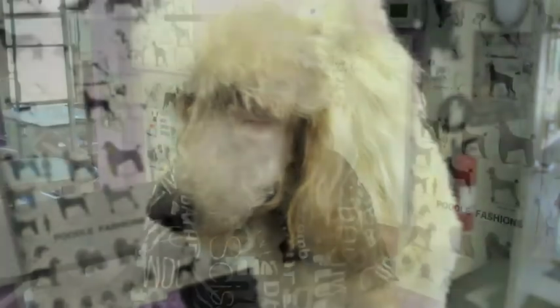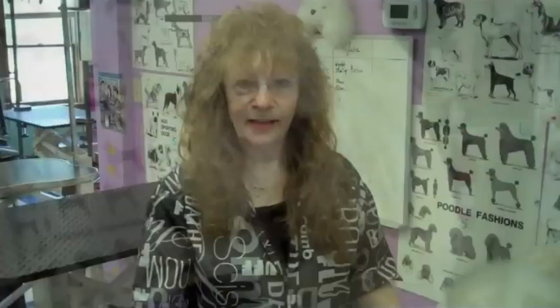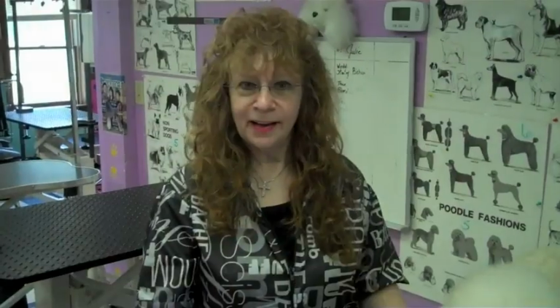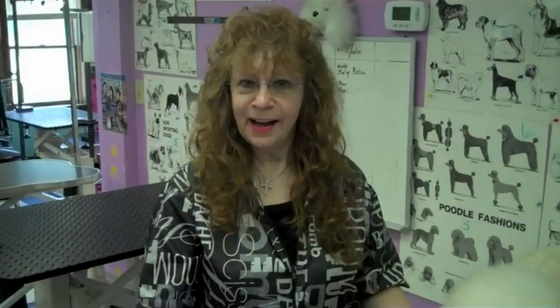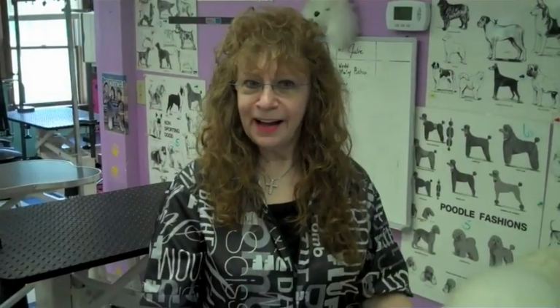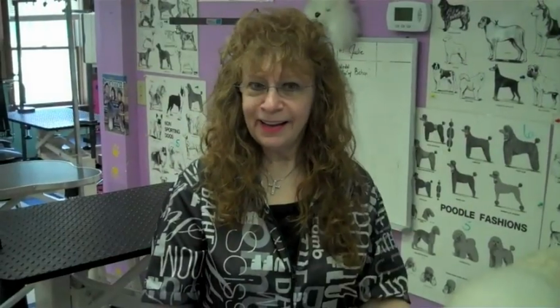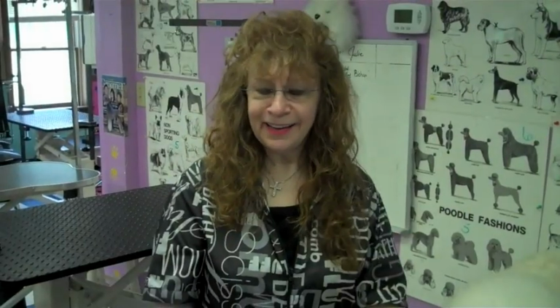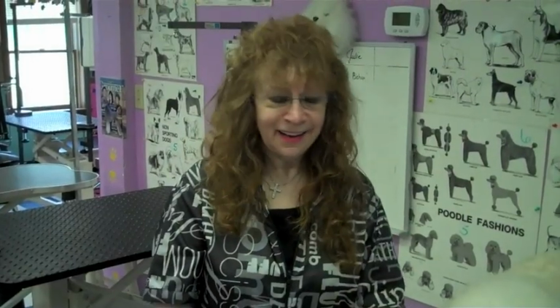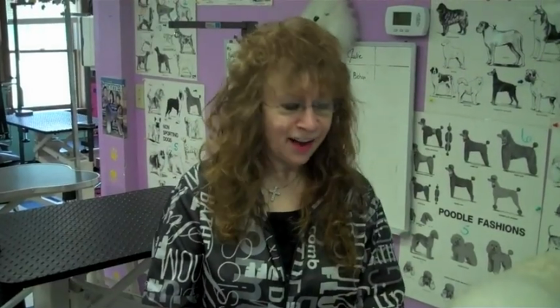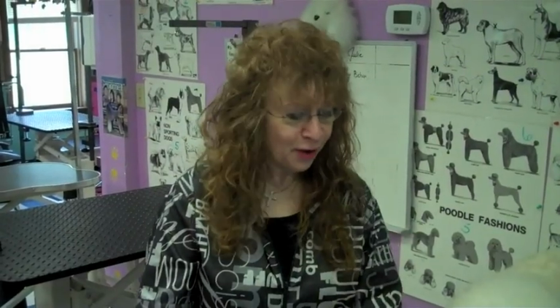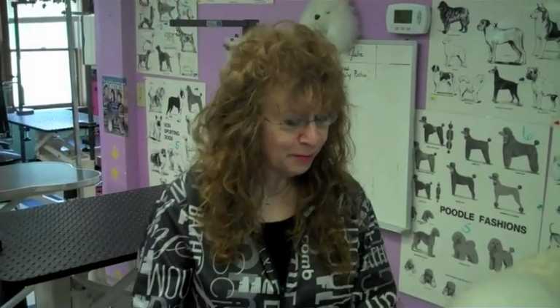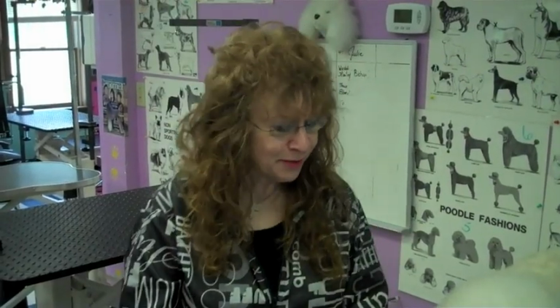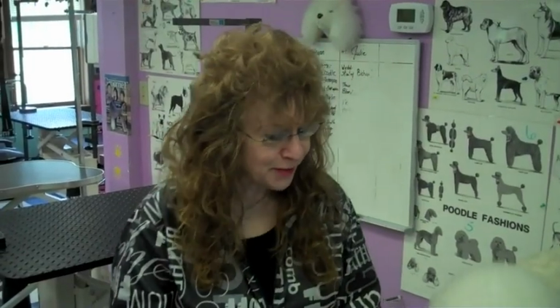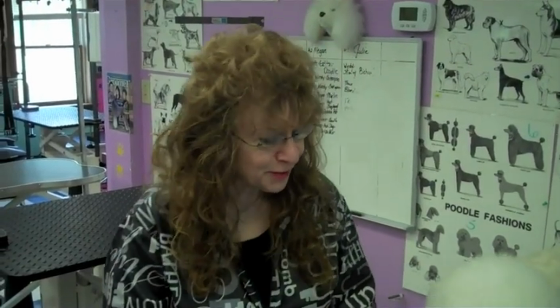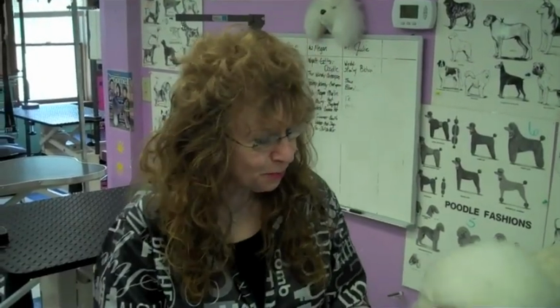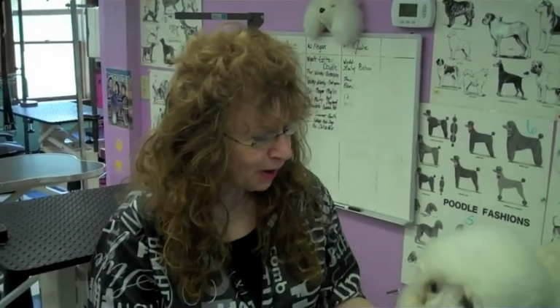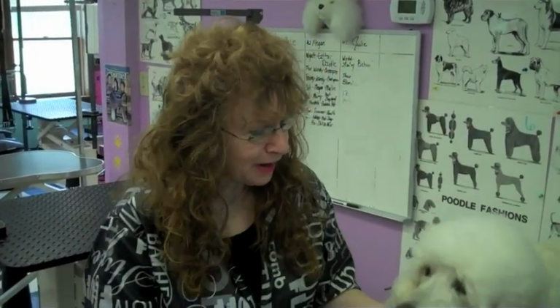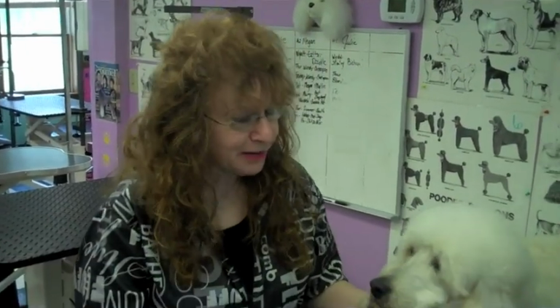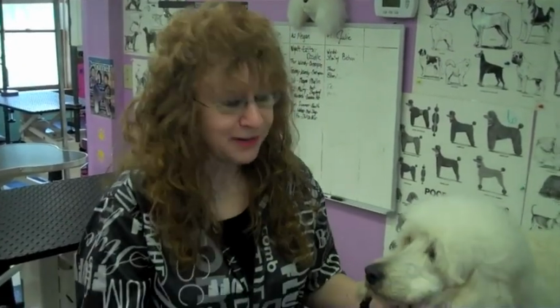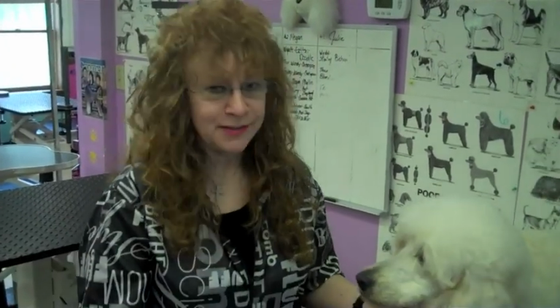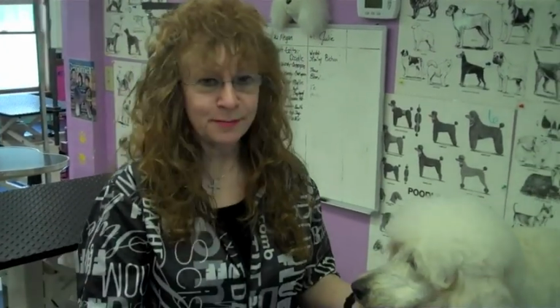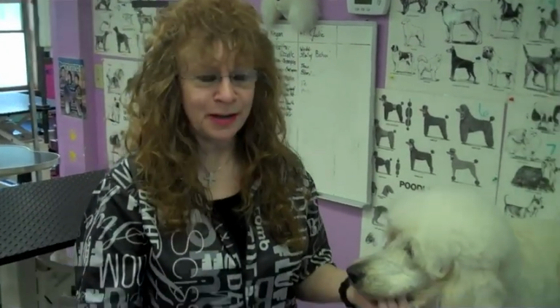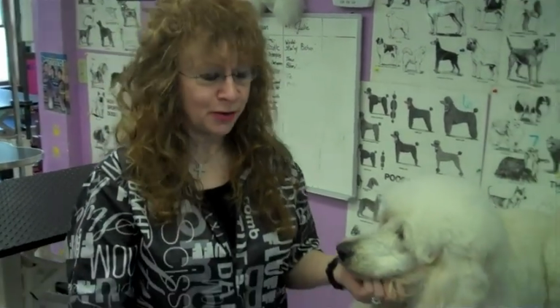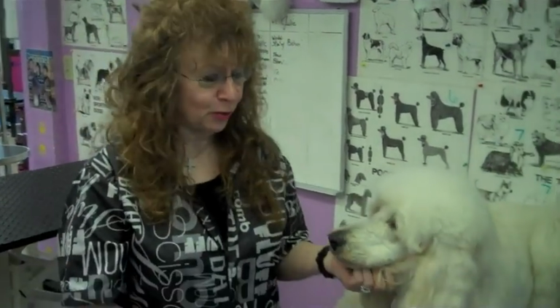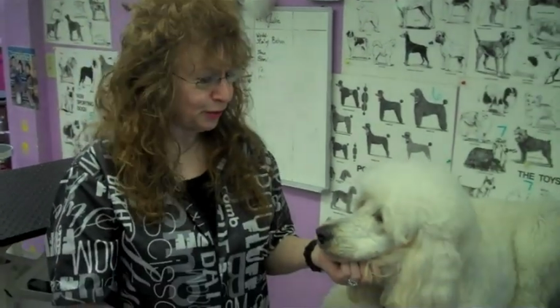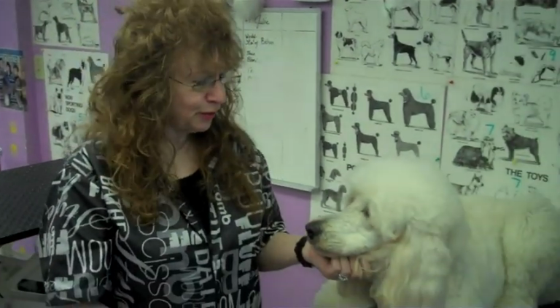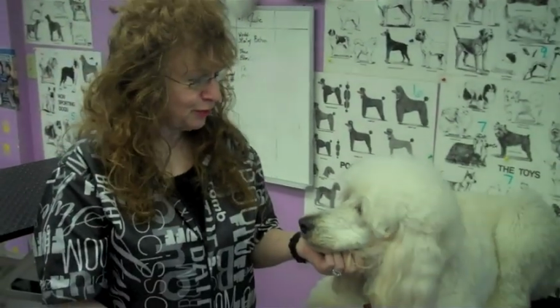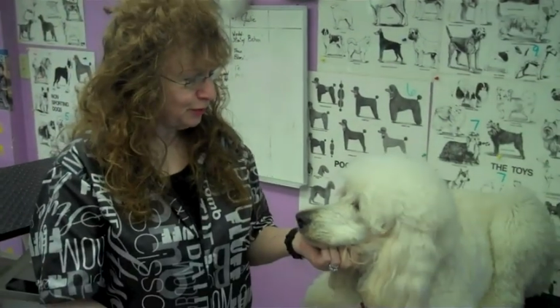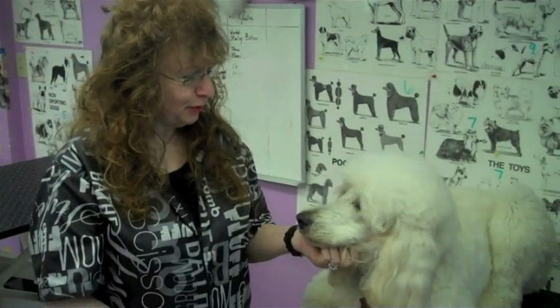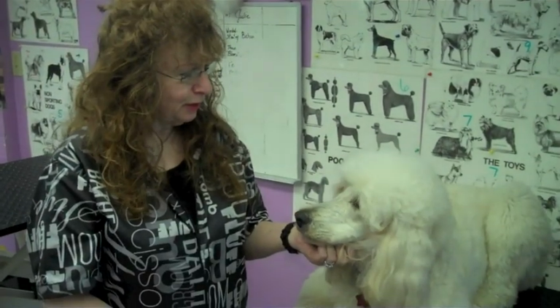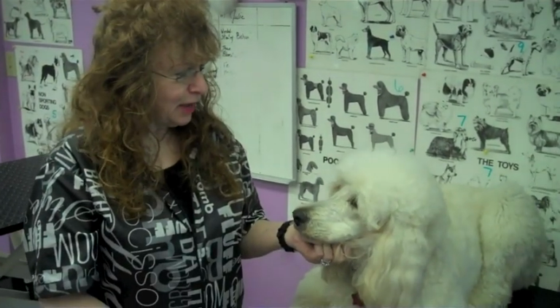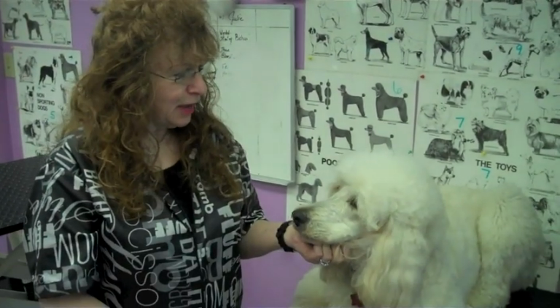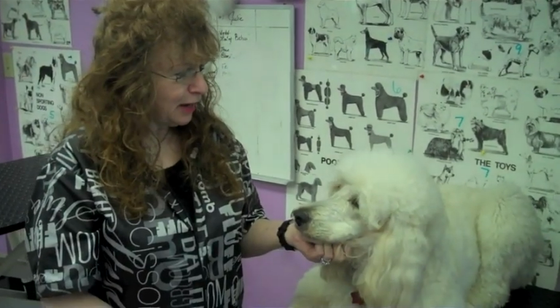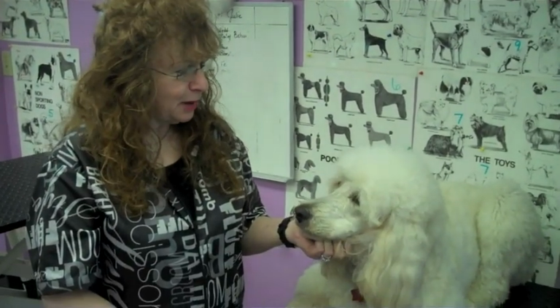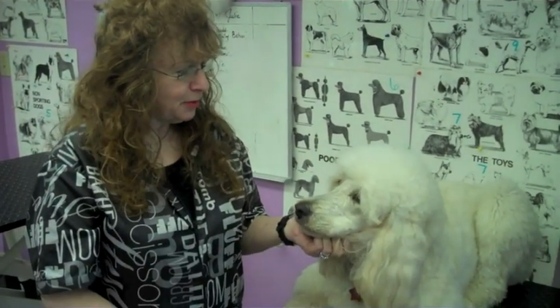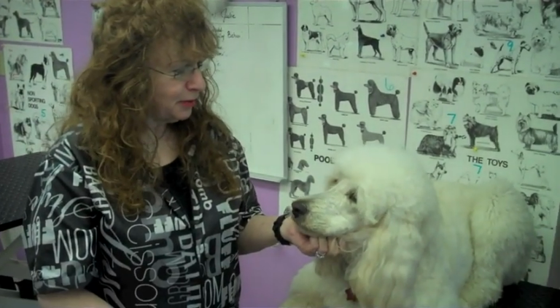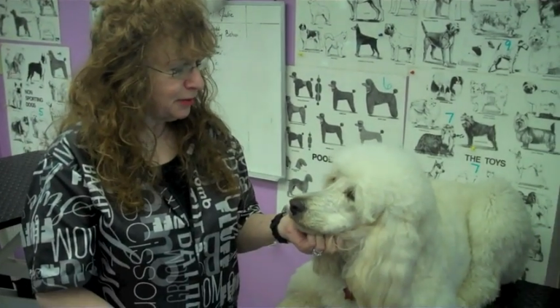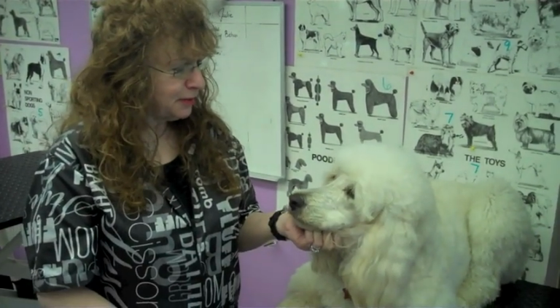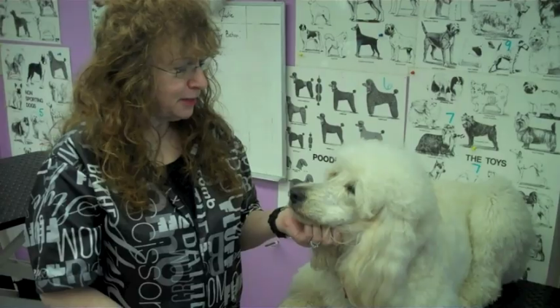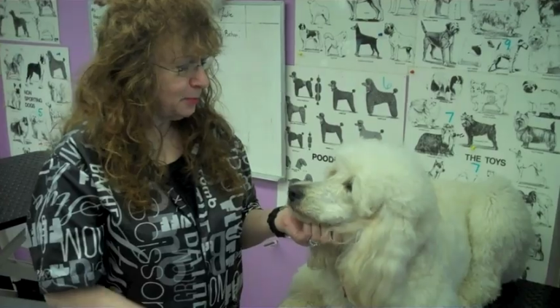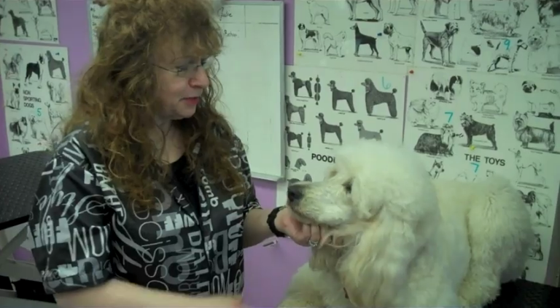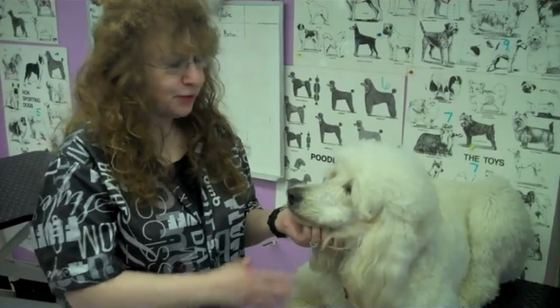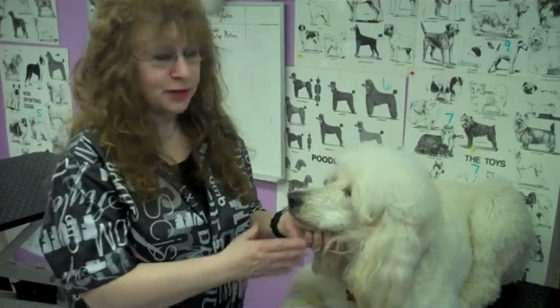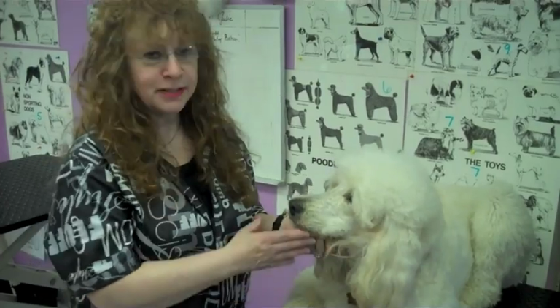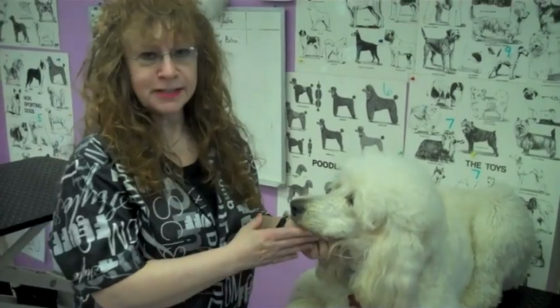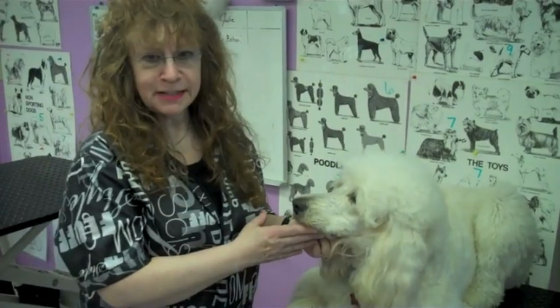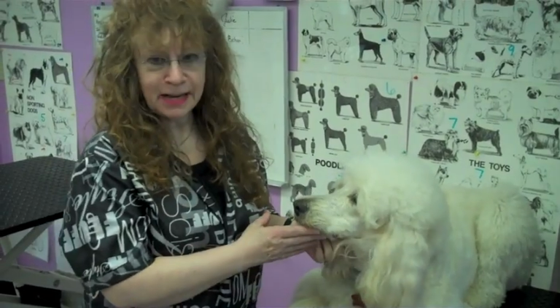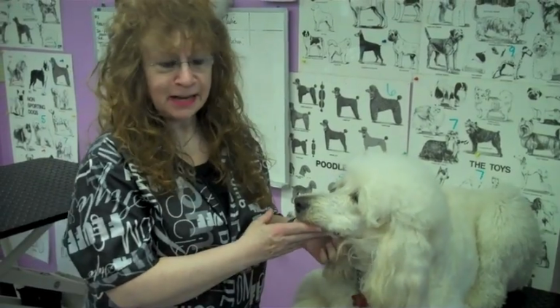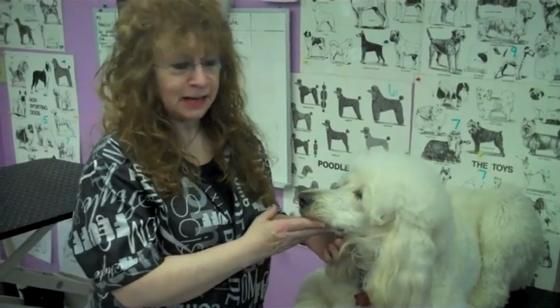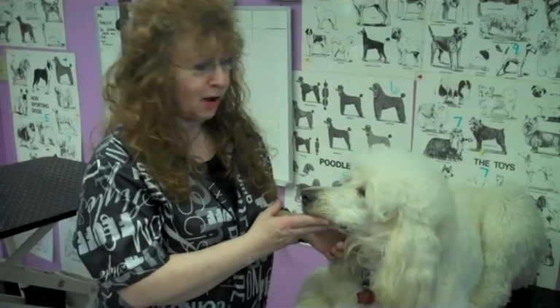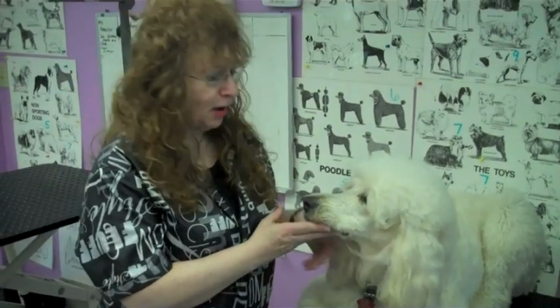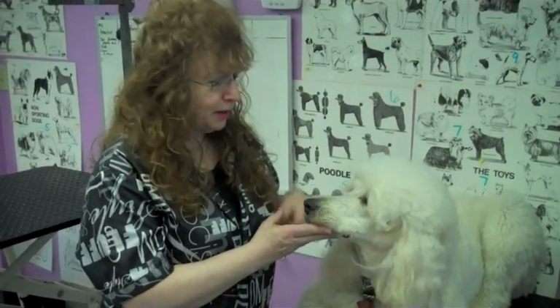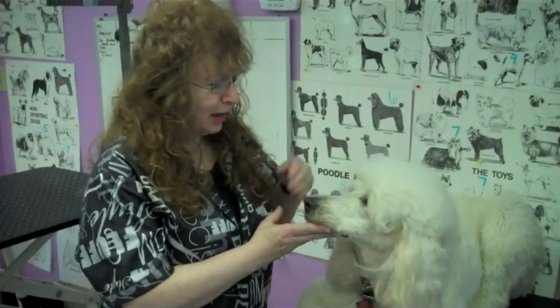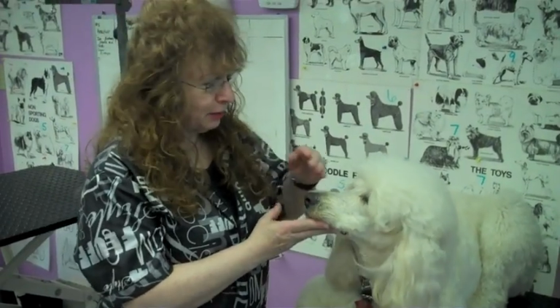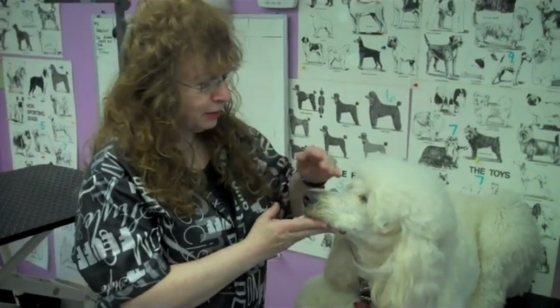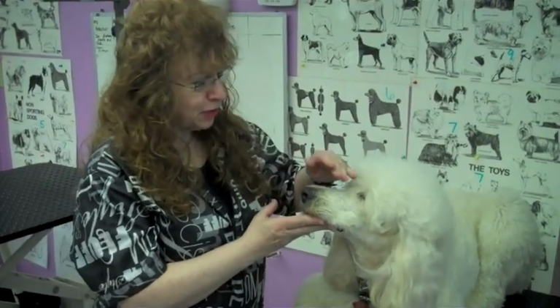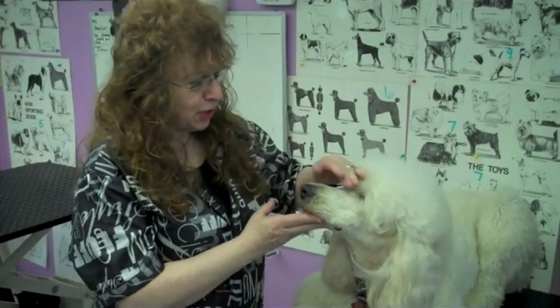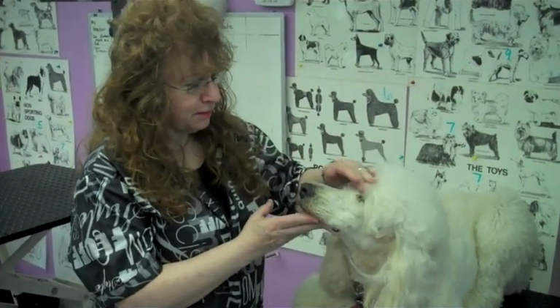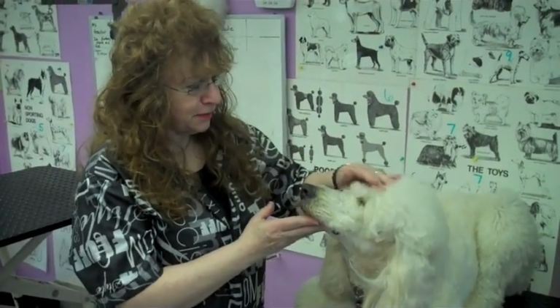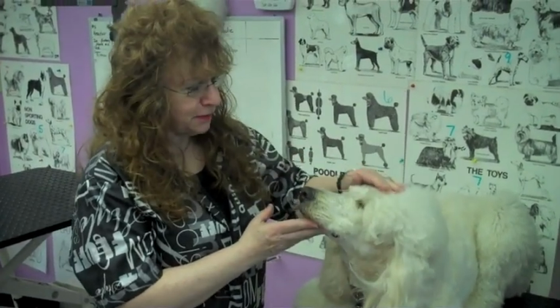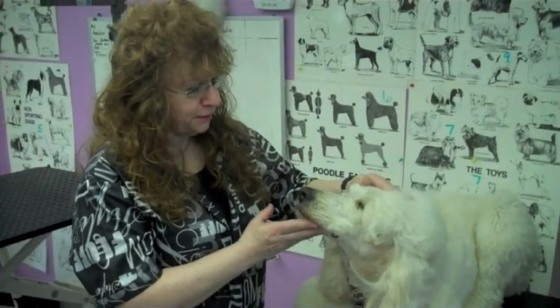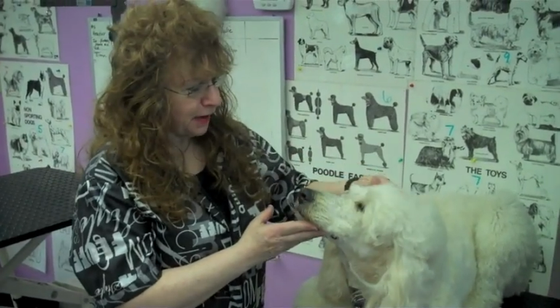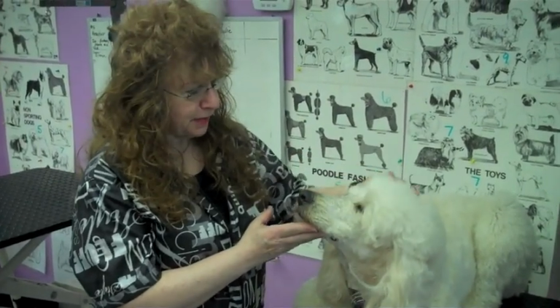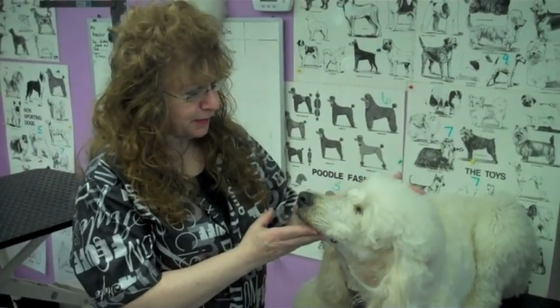Hi, this is Wyatt. He's my golden doodle and I'm going to demonstrate today on how to shave his face.